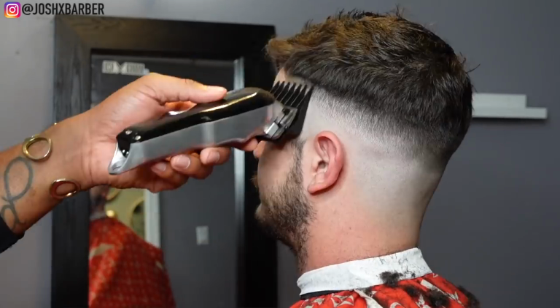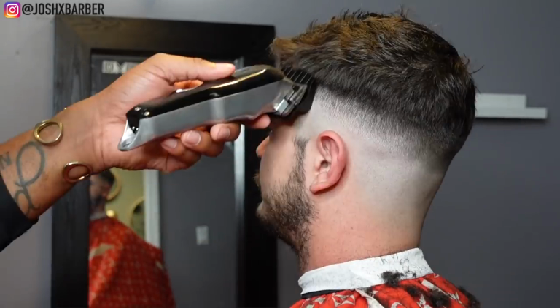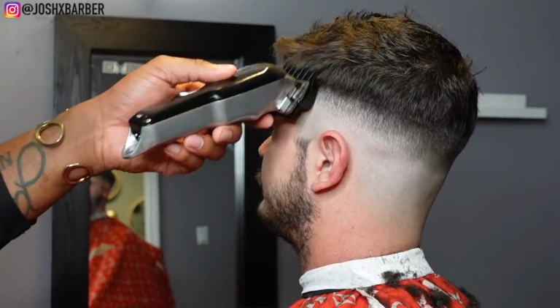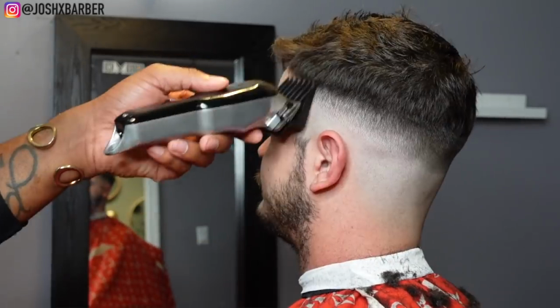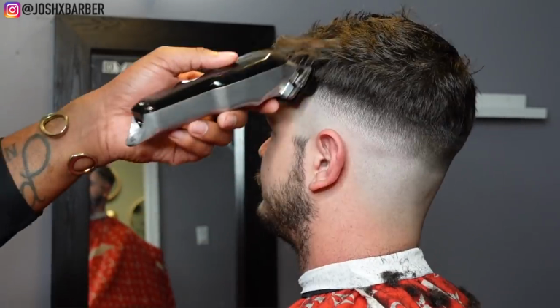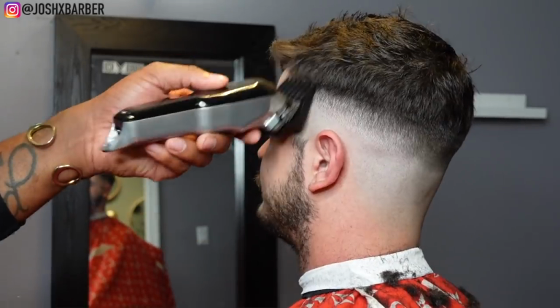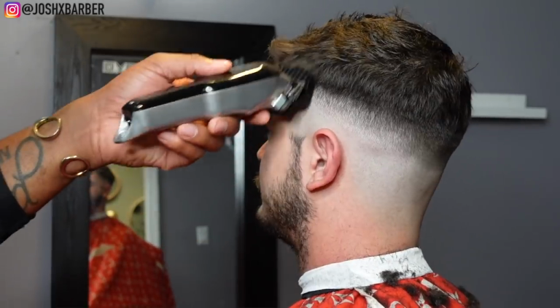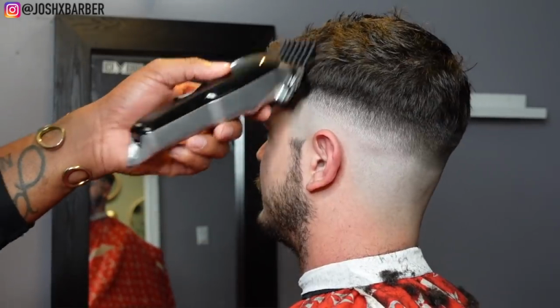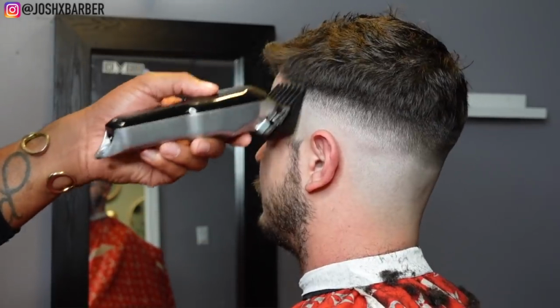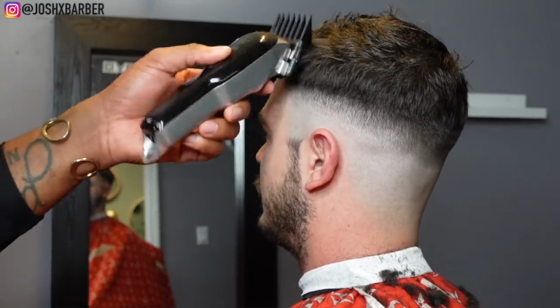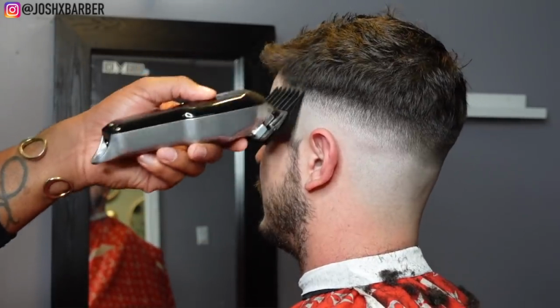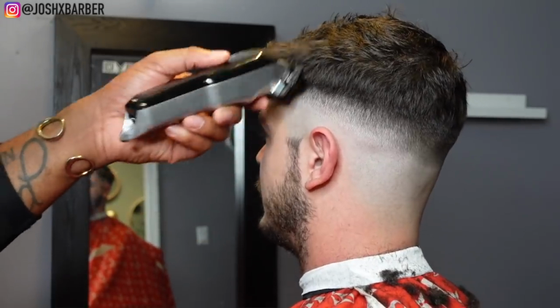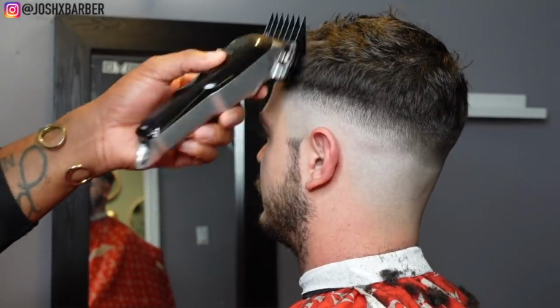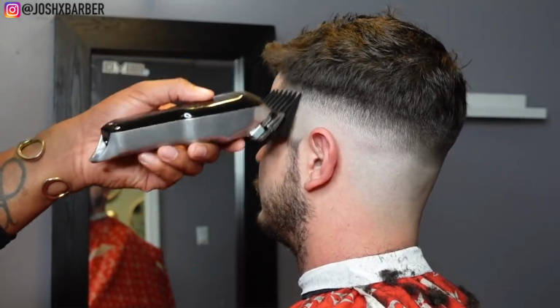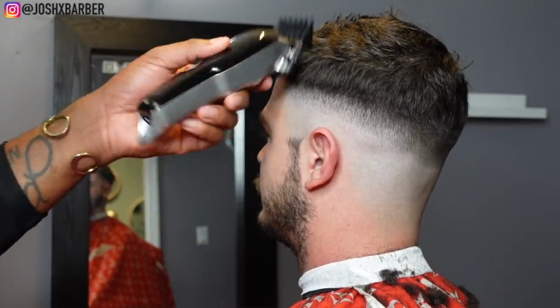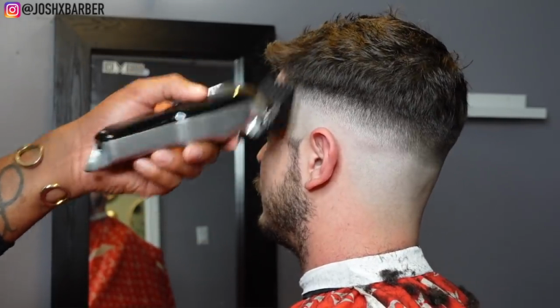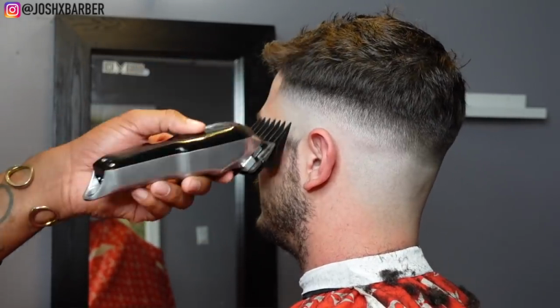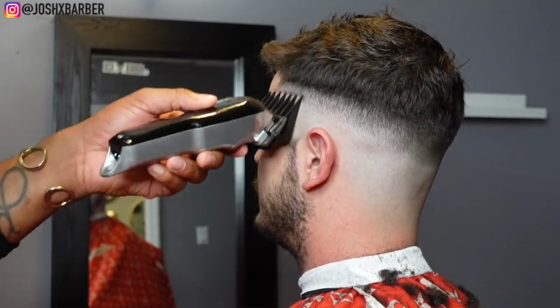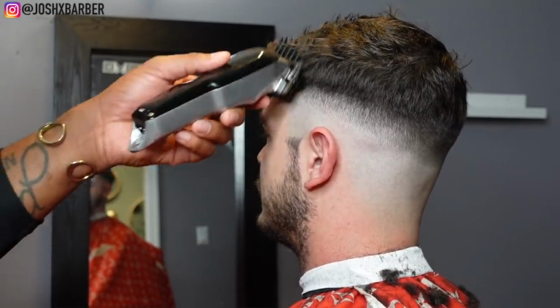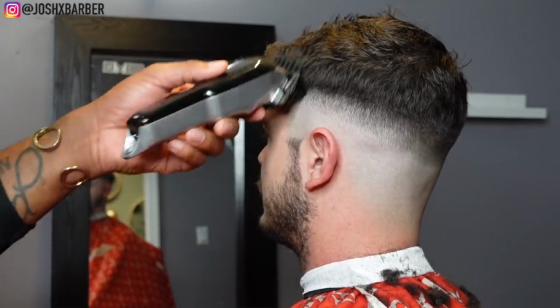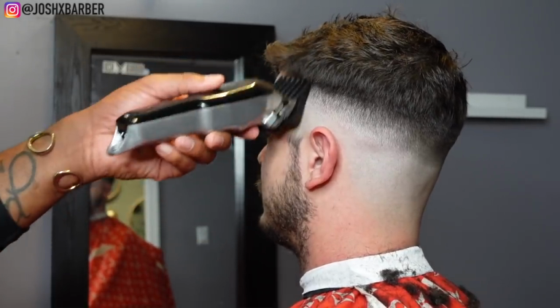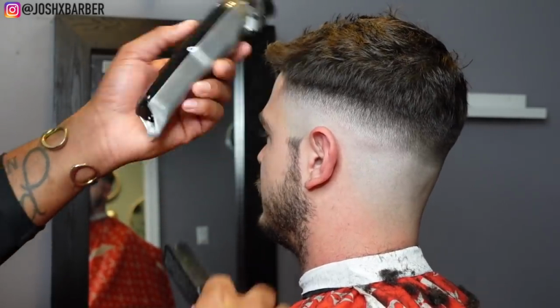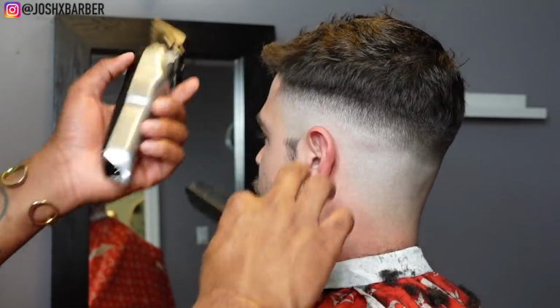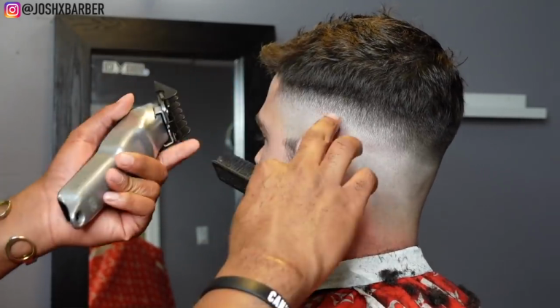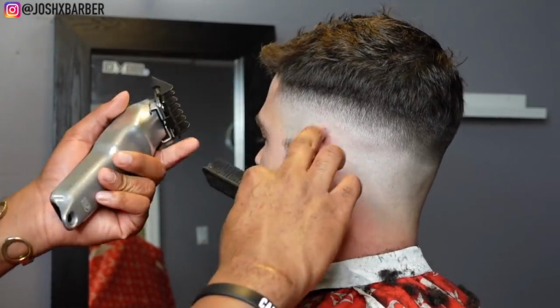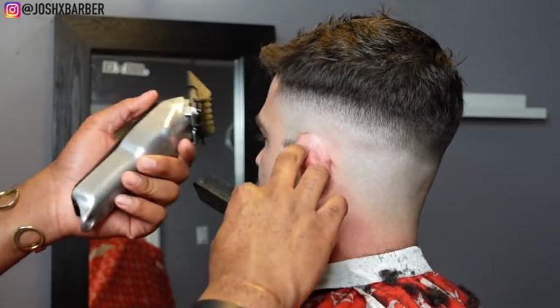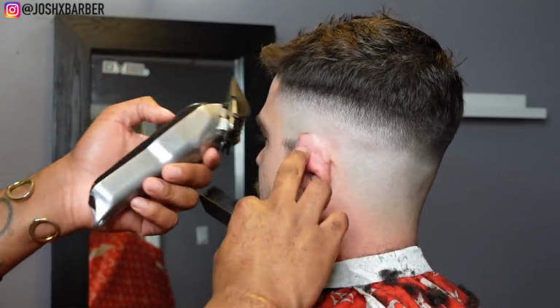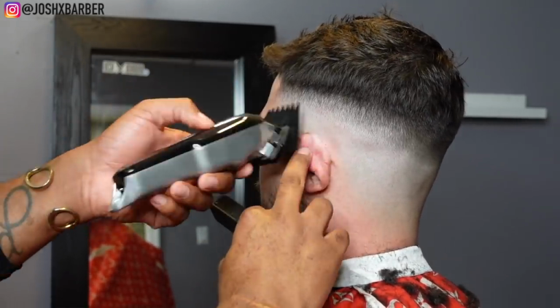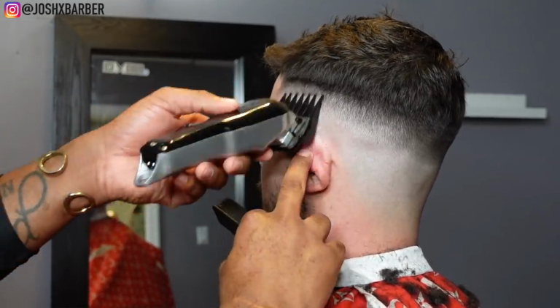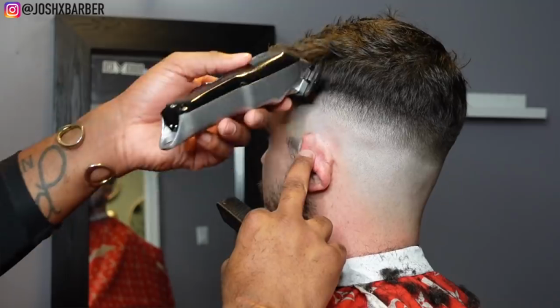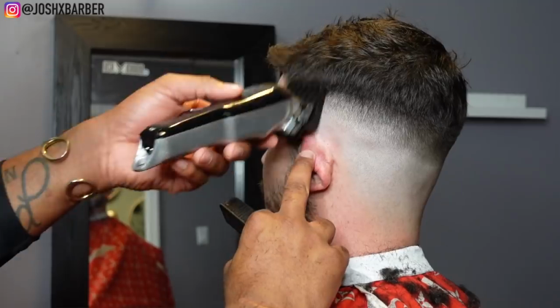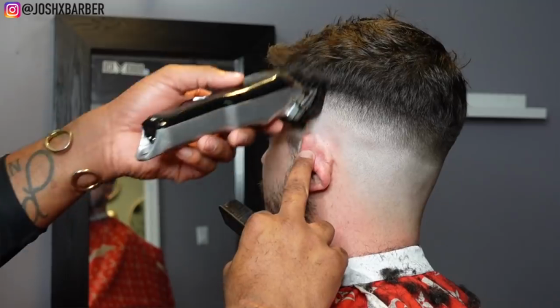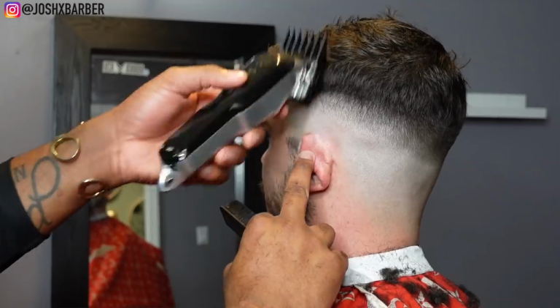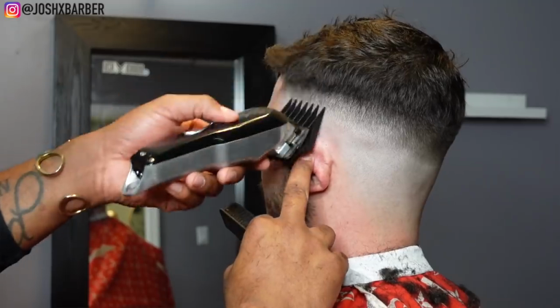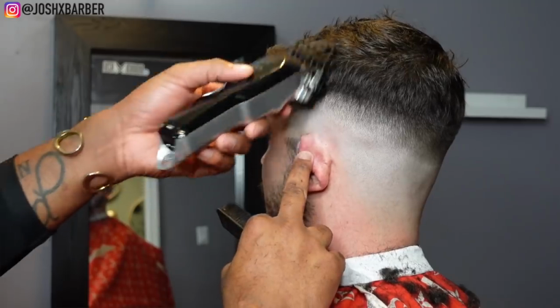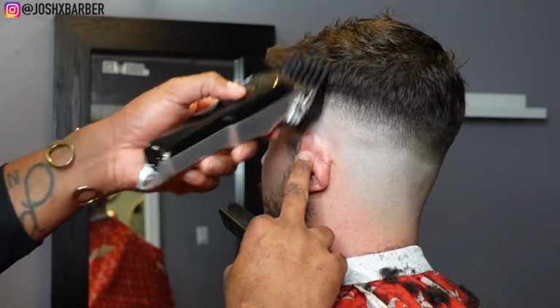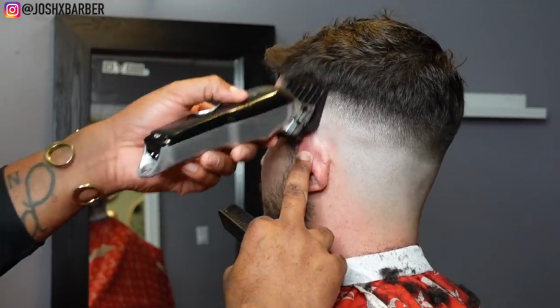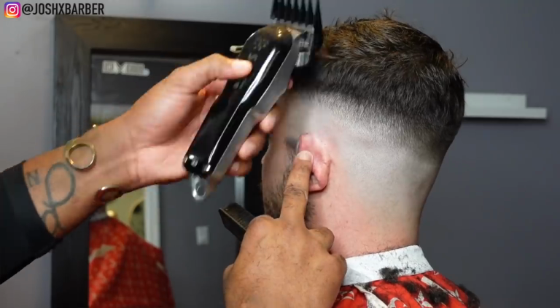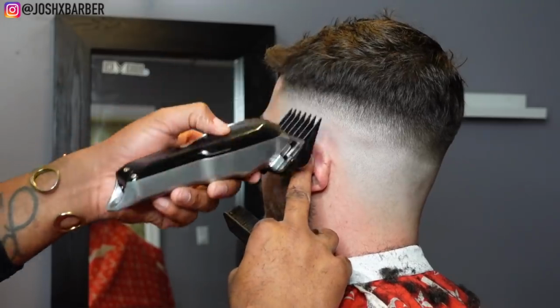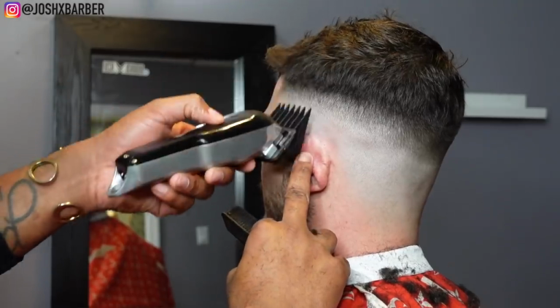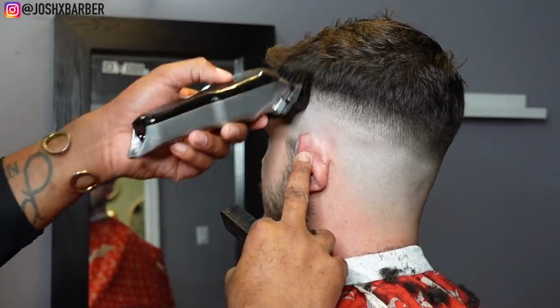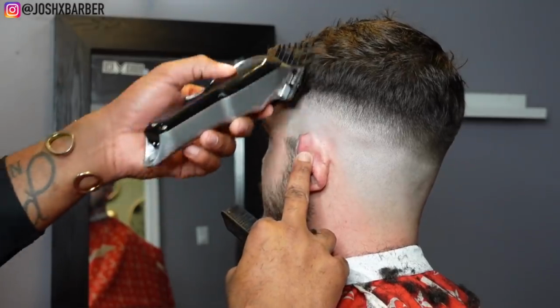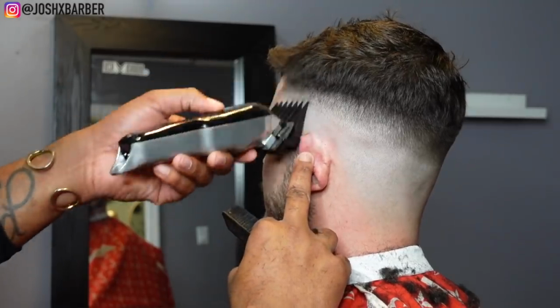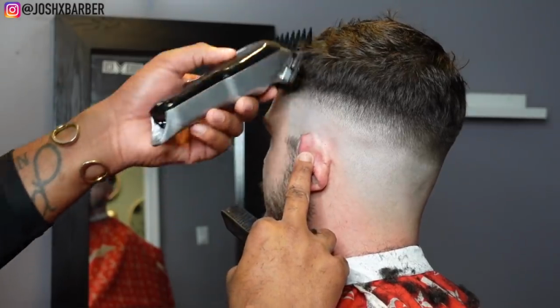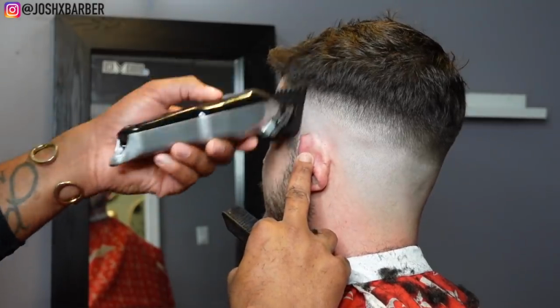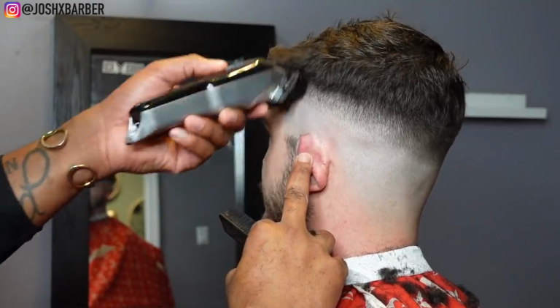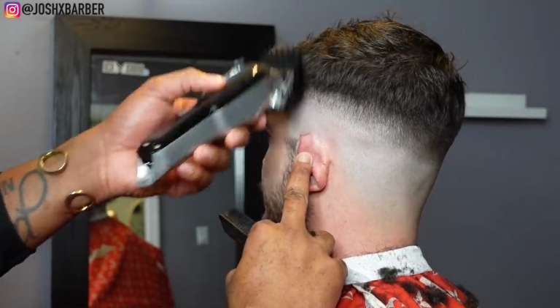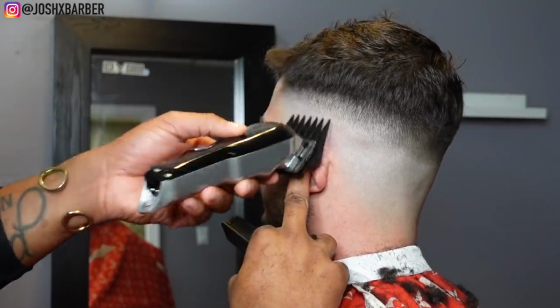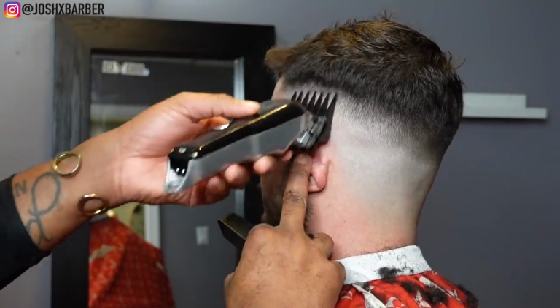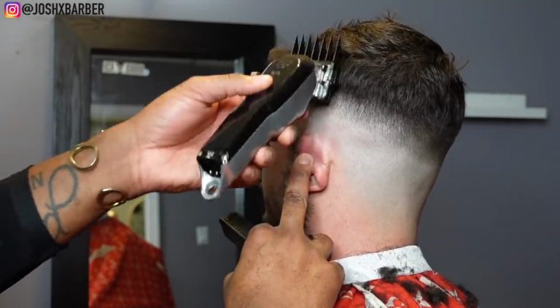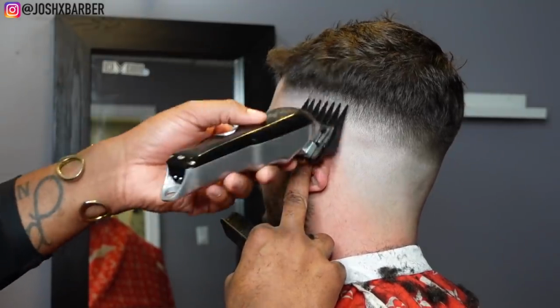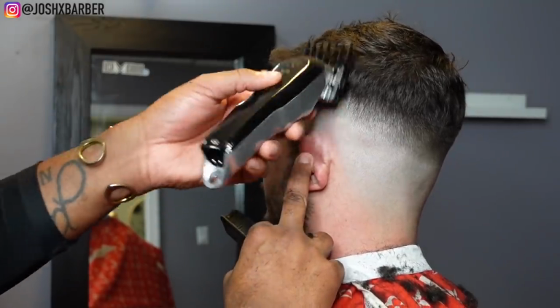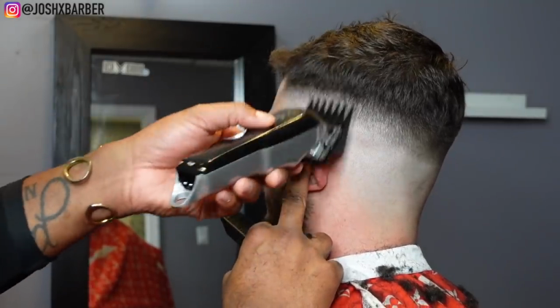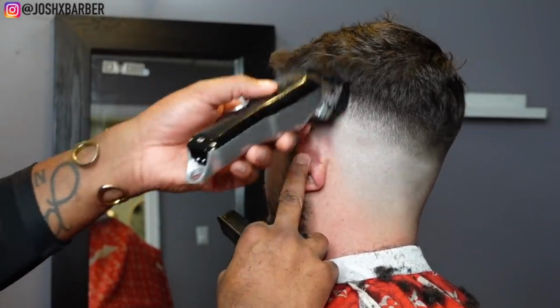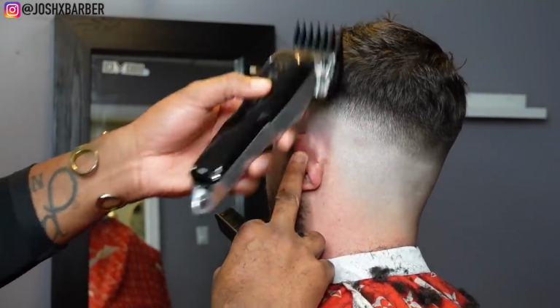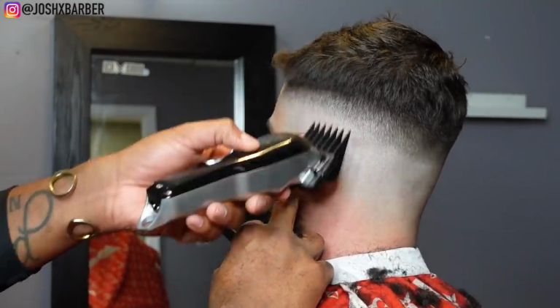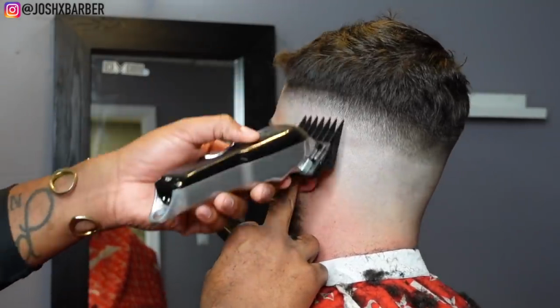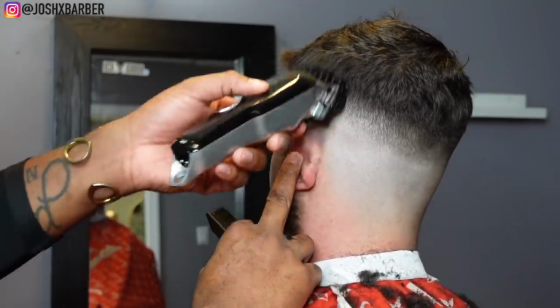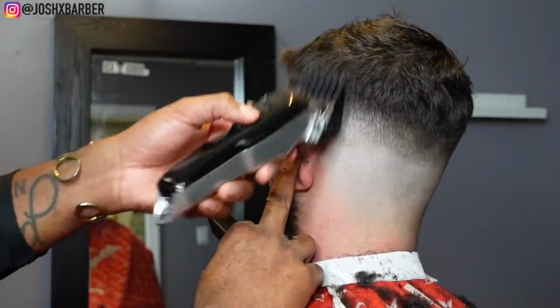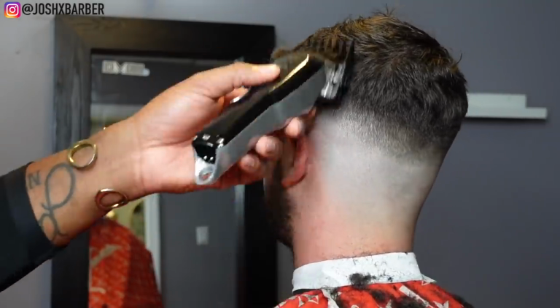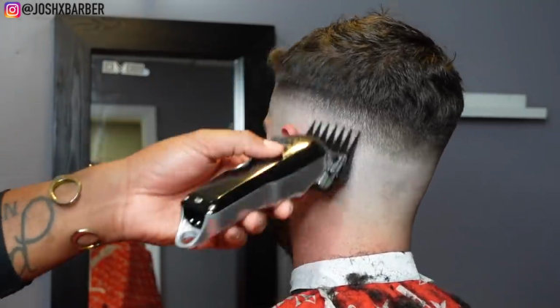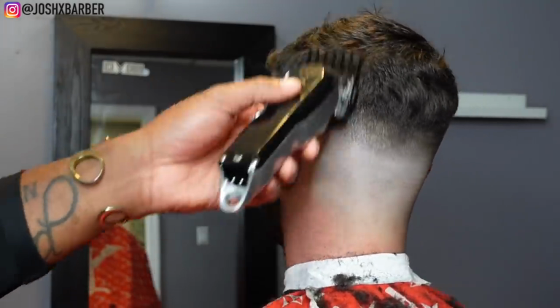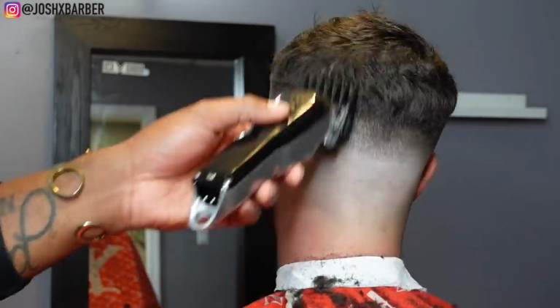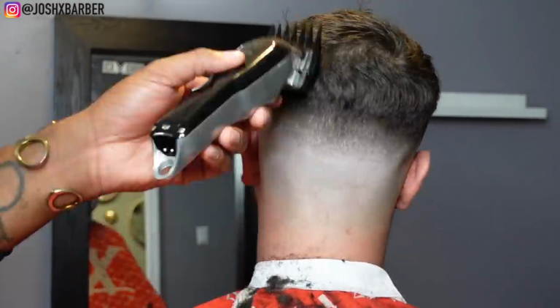All that bulk that's left right there at the parietal ridge — we're going to start by attacking it with the number three guard and we're going to fade down from there.